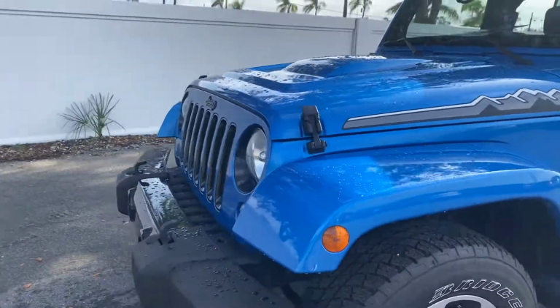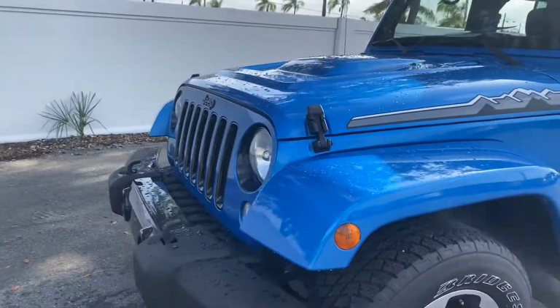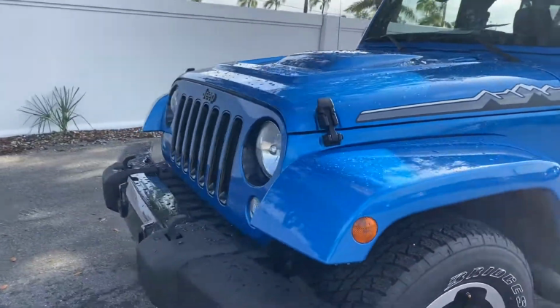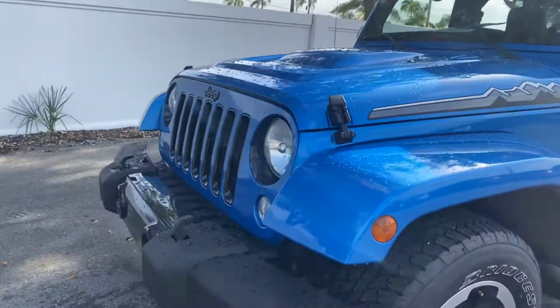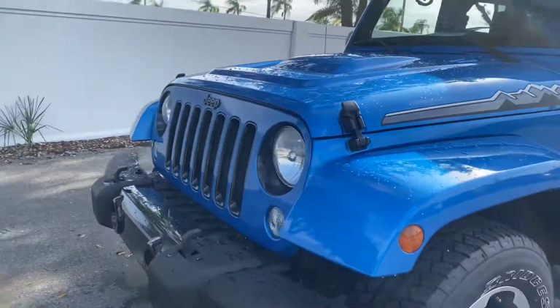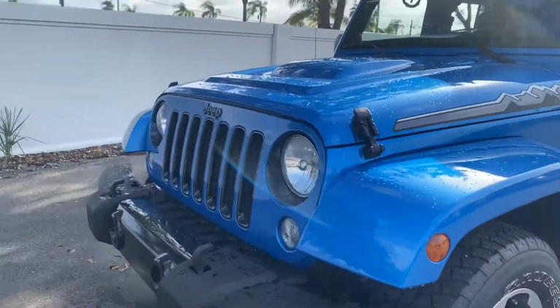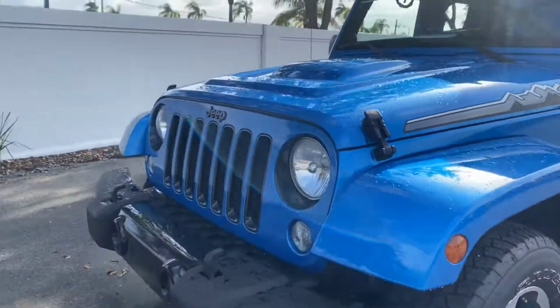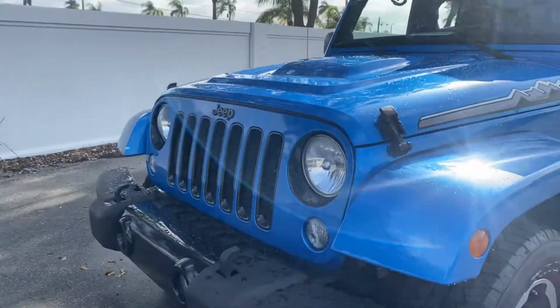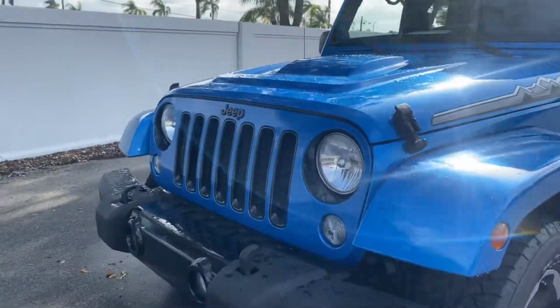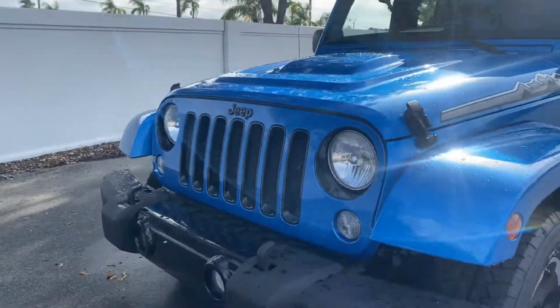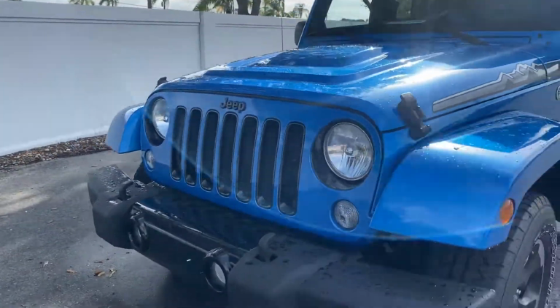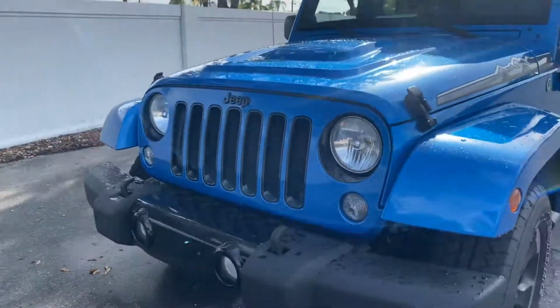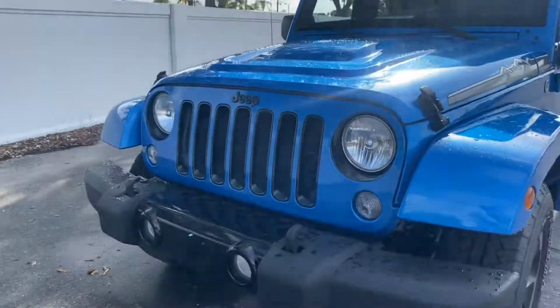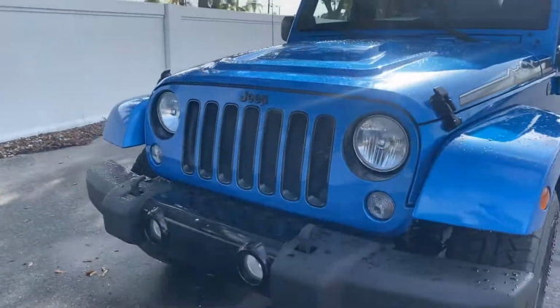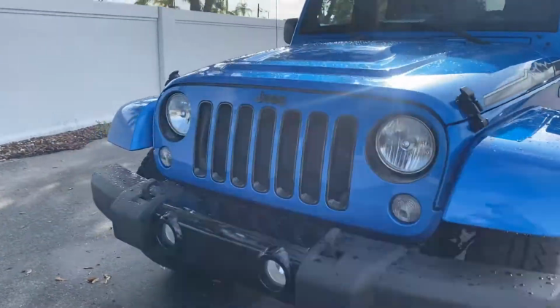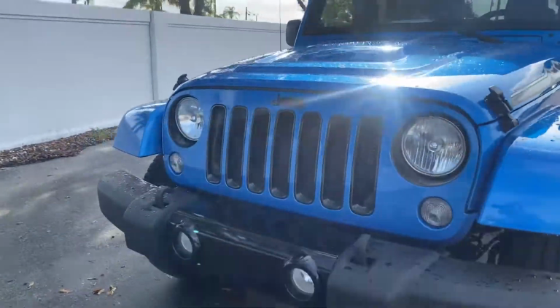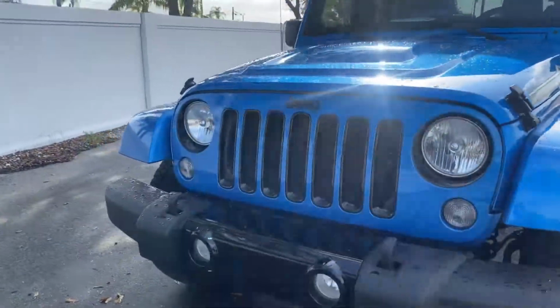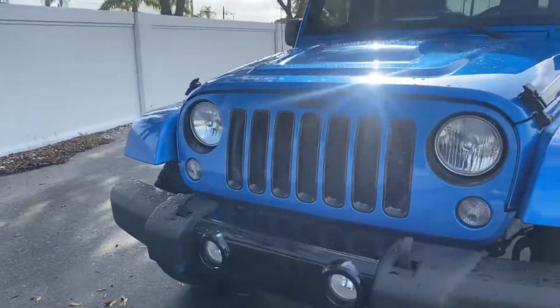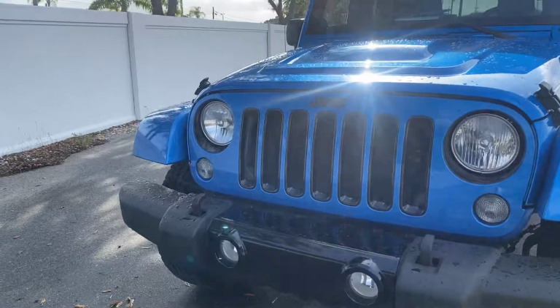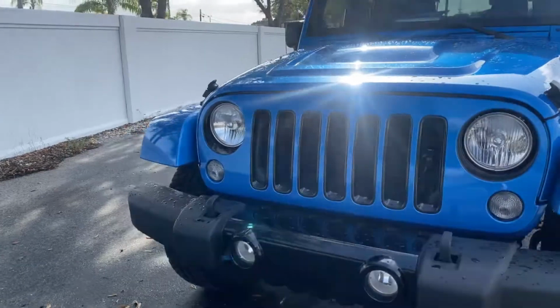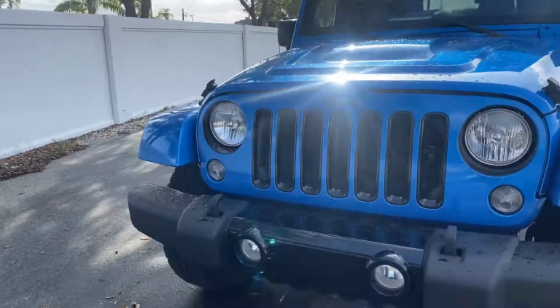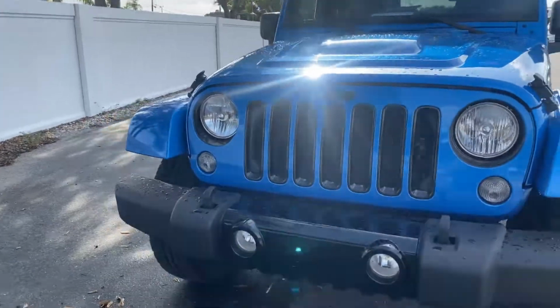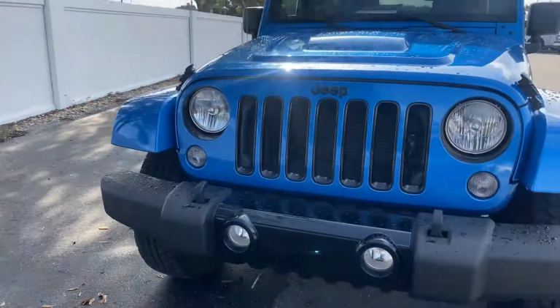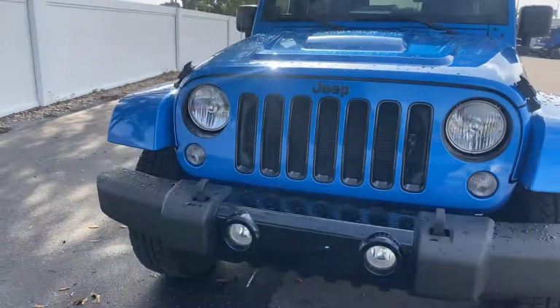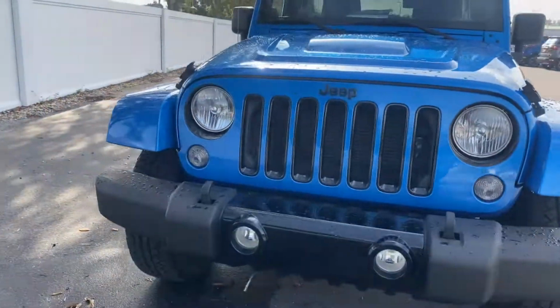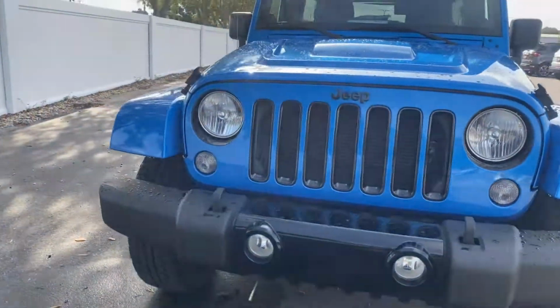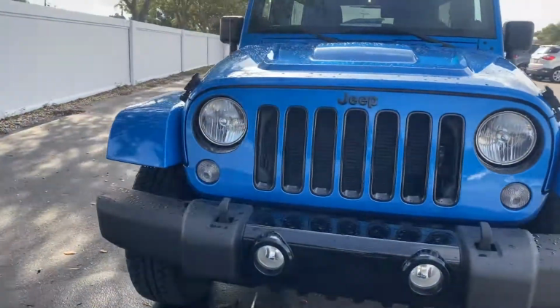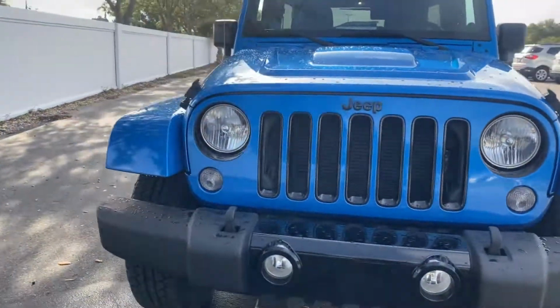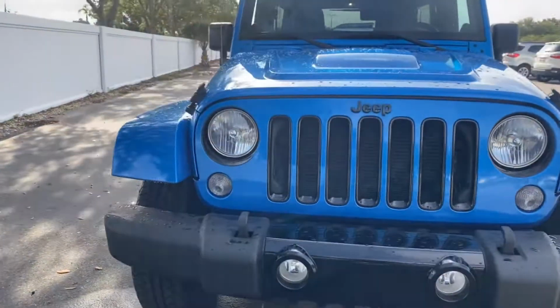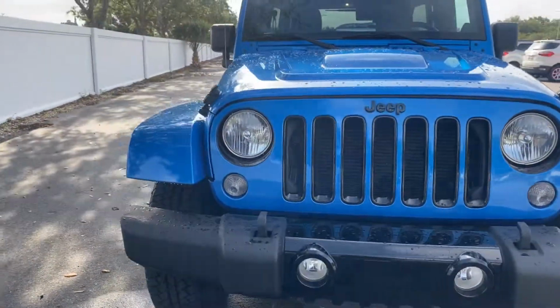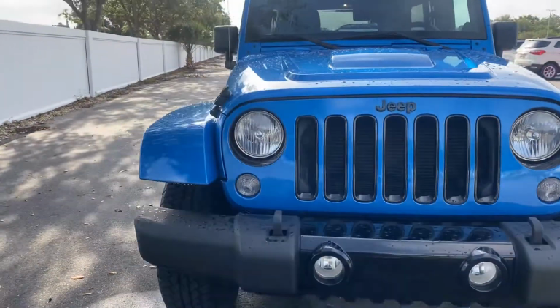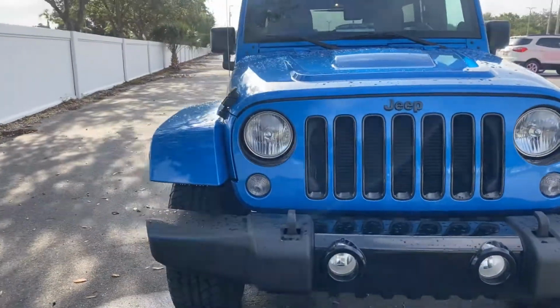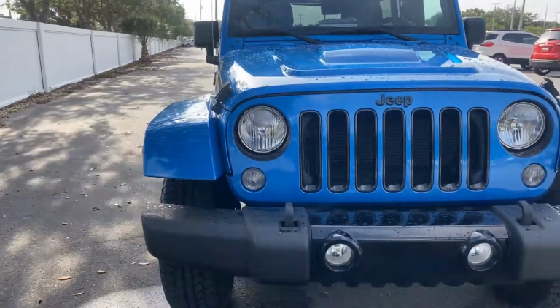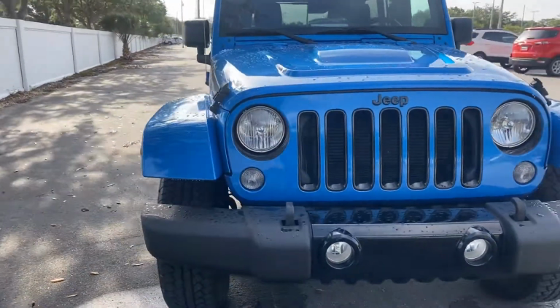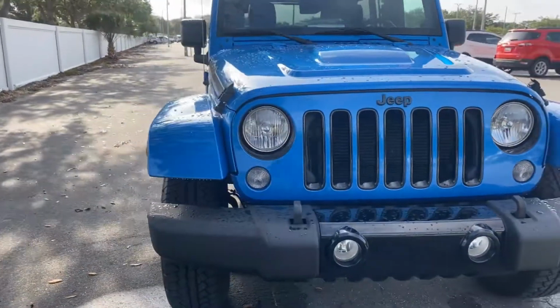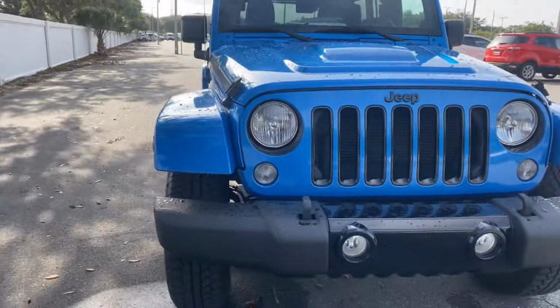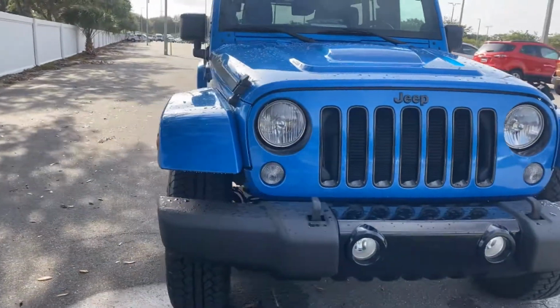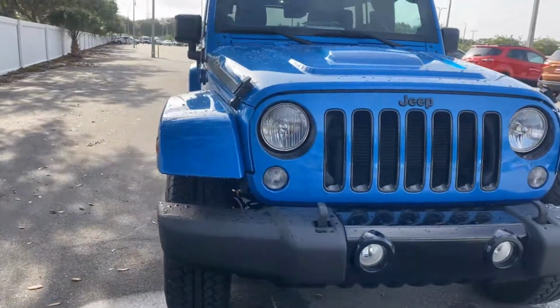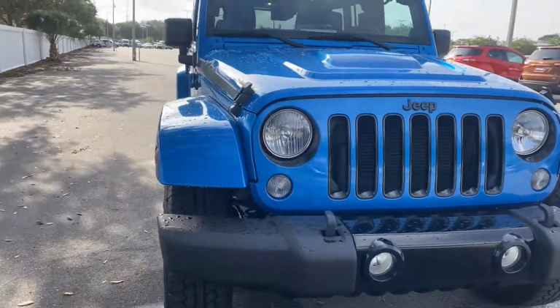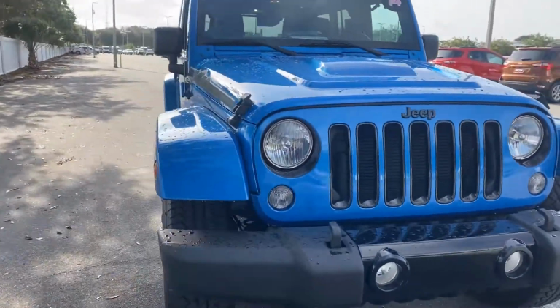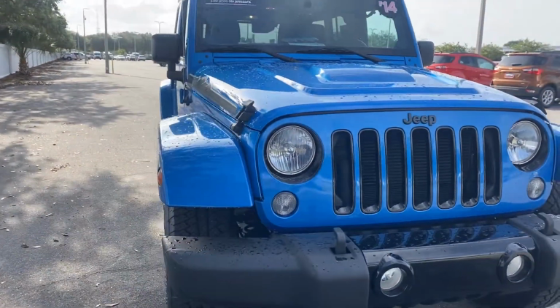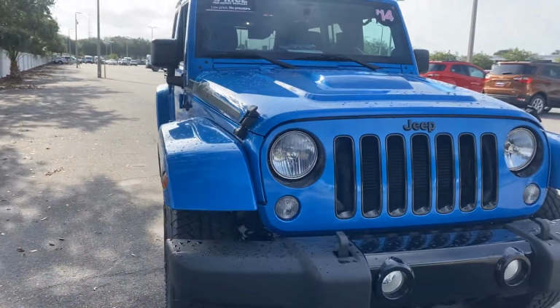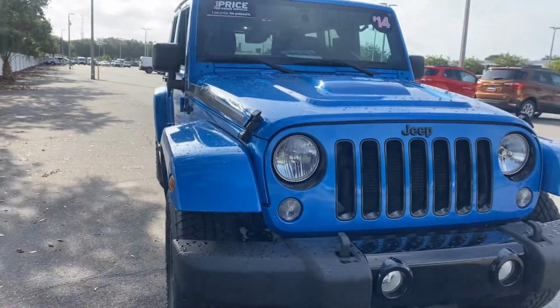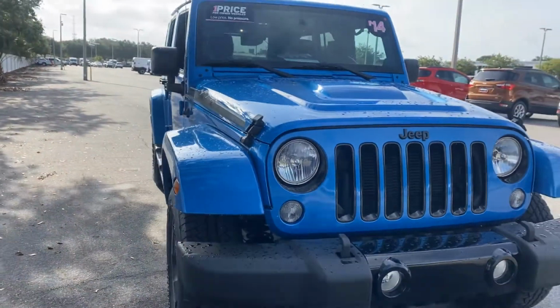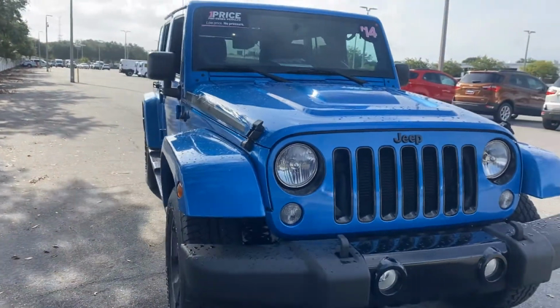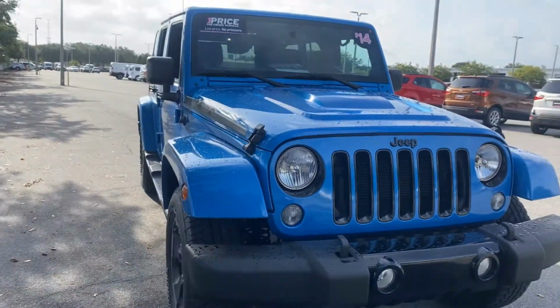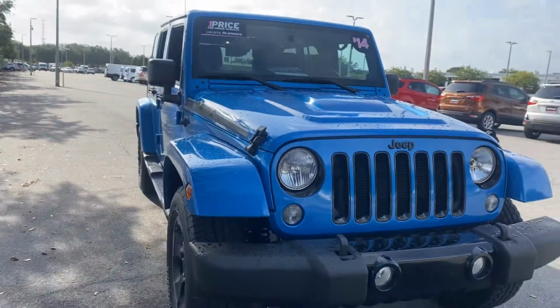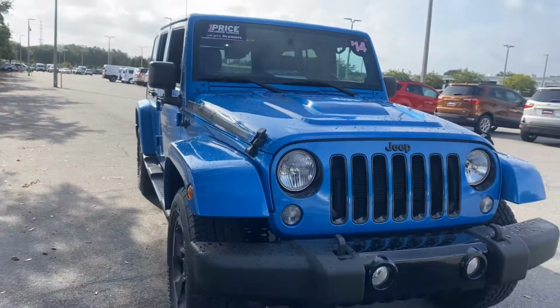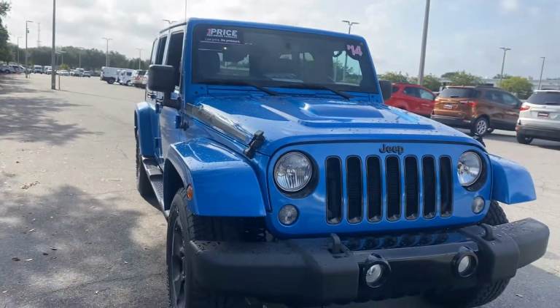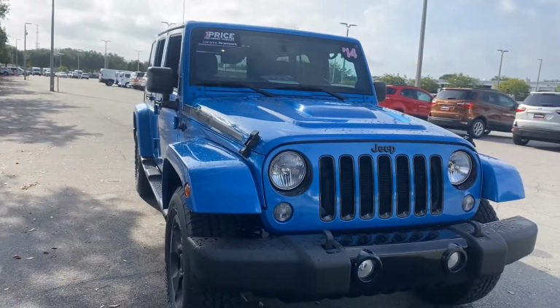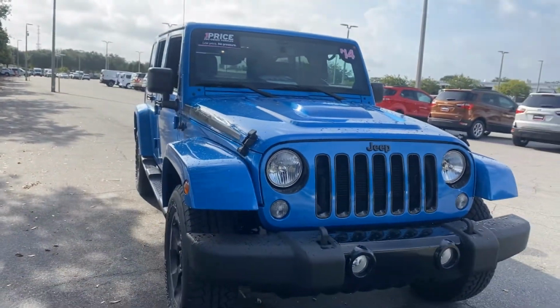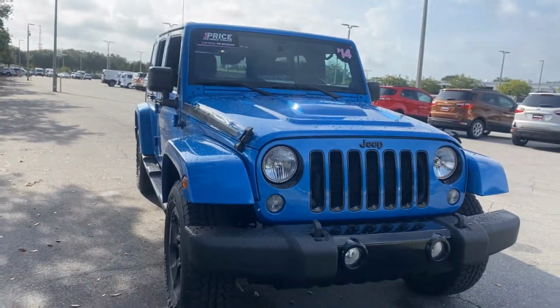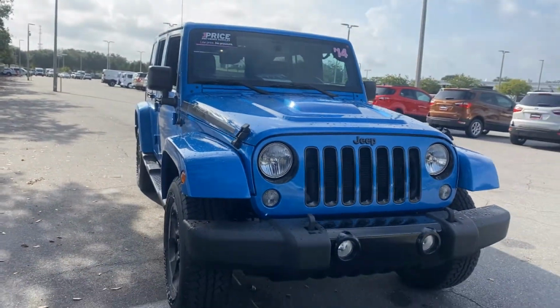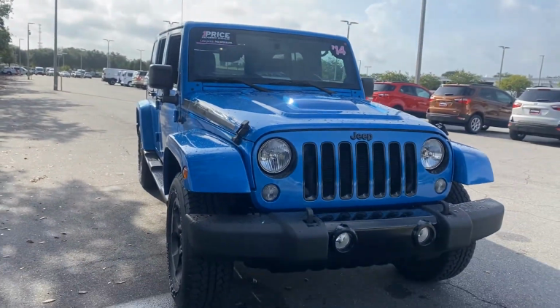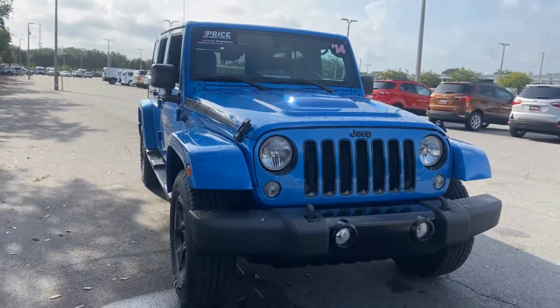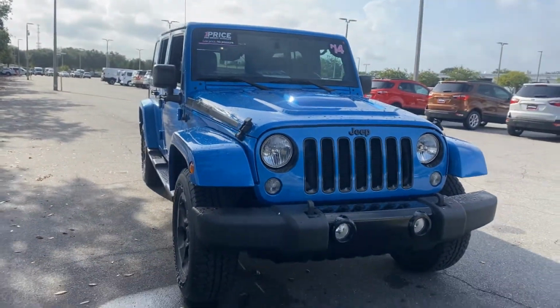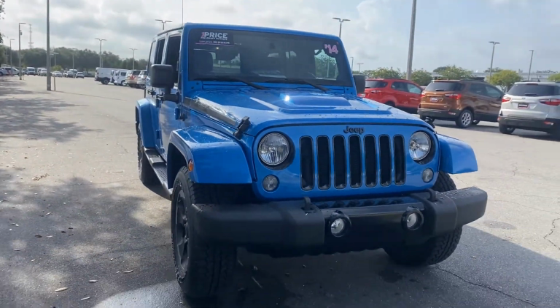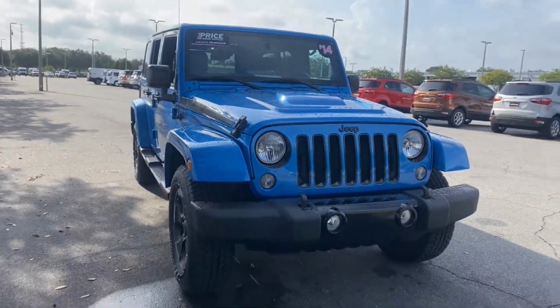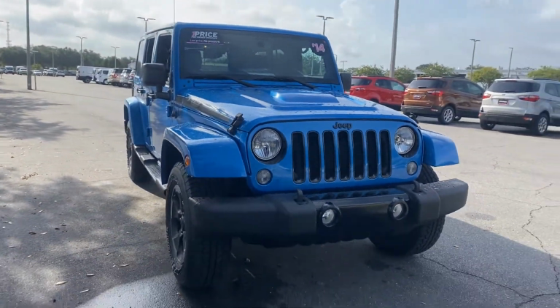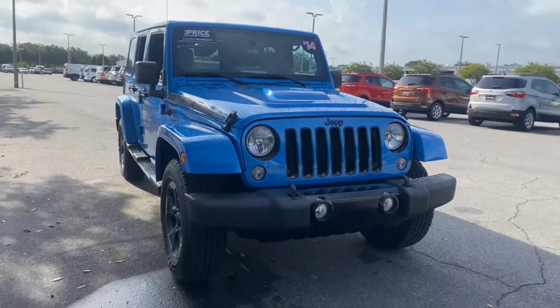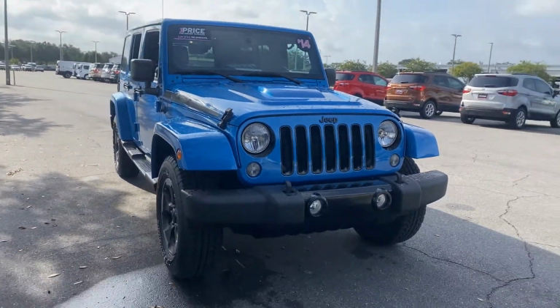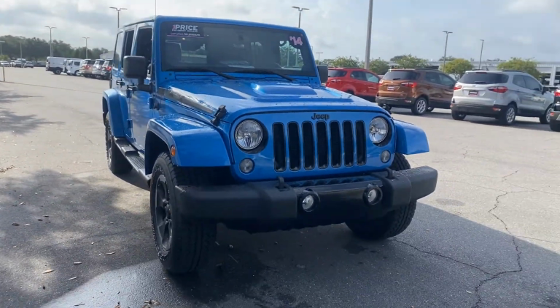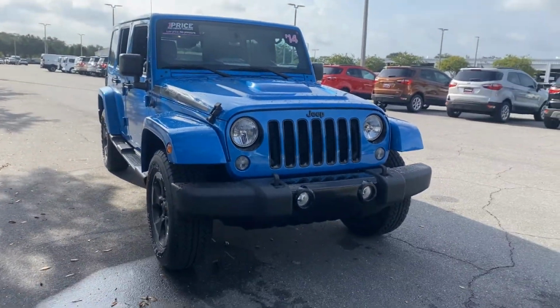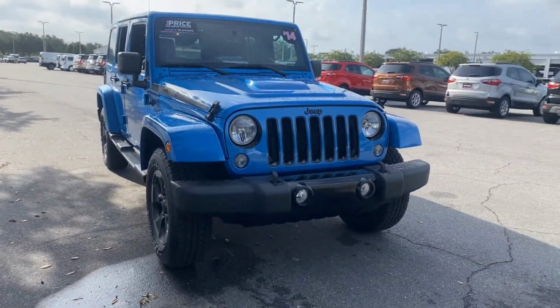Like all pre-owned vehicles, AutoNation Ford St. Pete has a five-day 250-mile money-back guarantee.